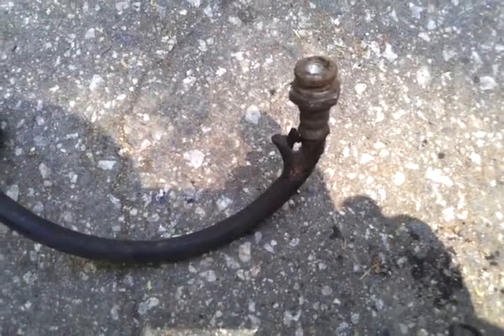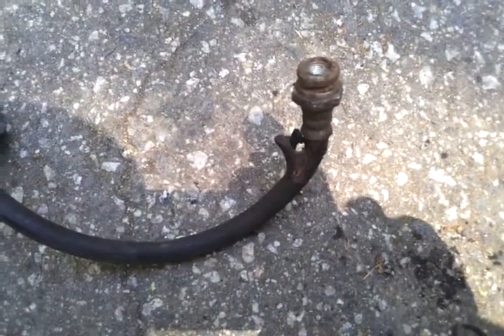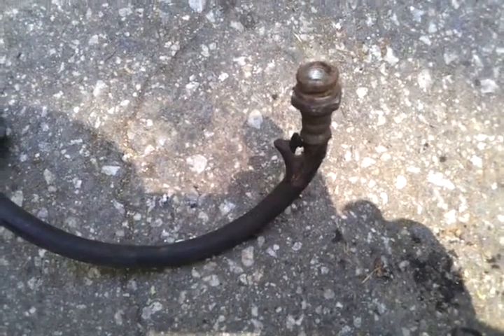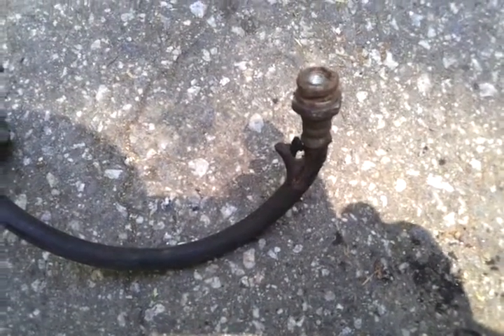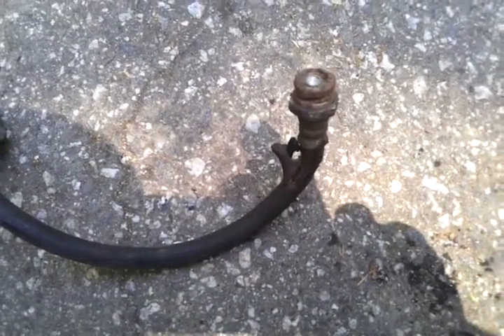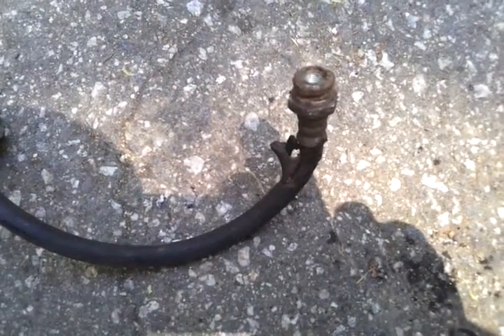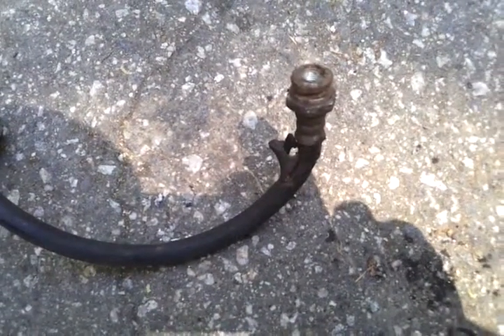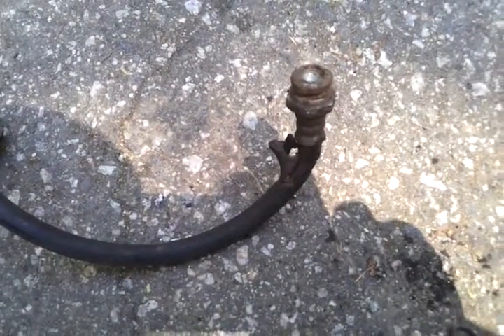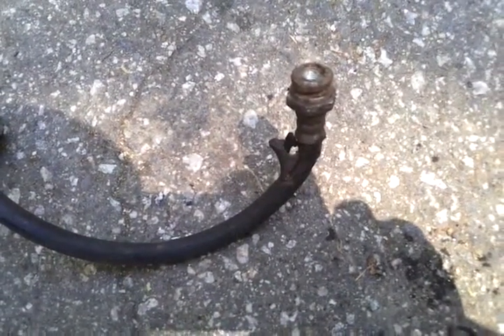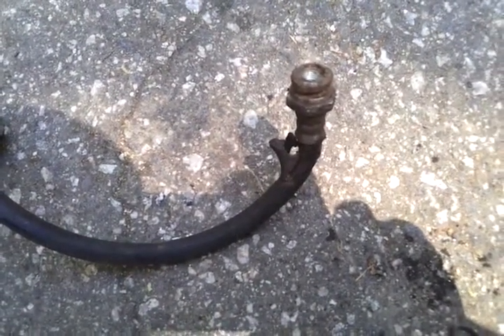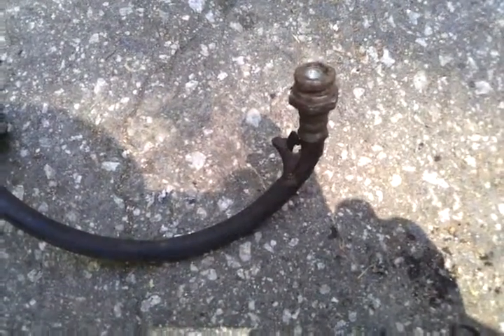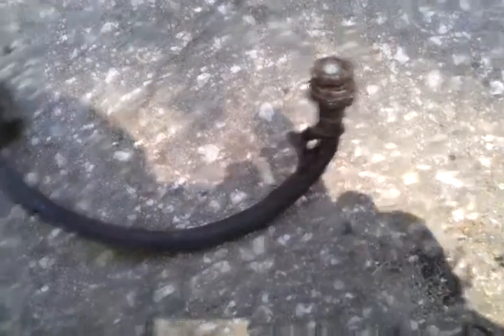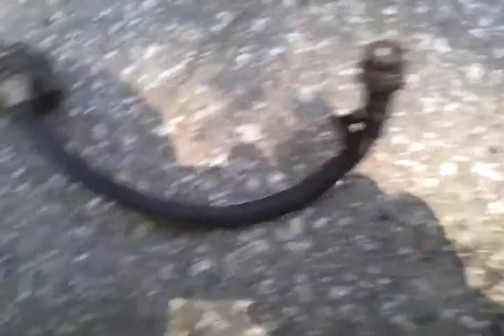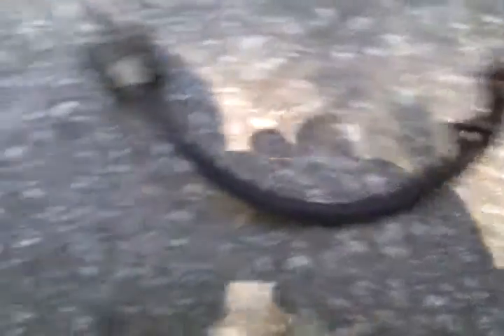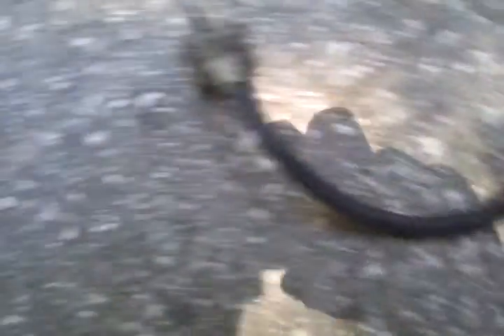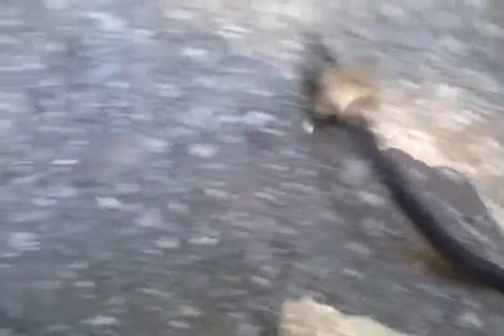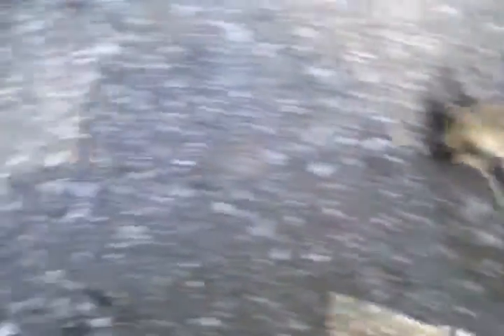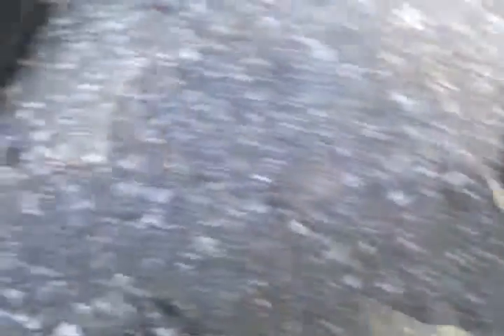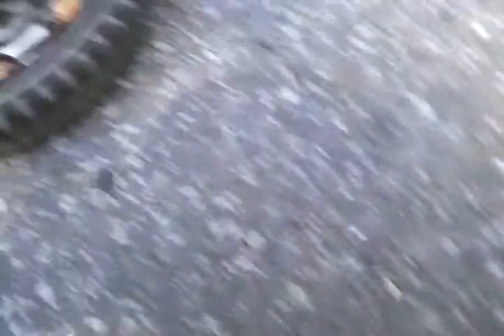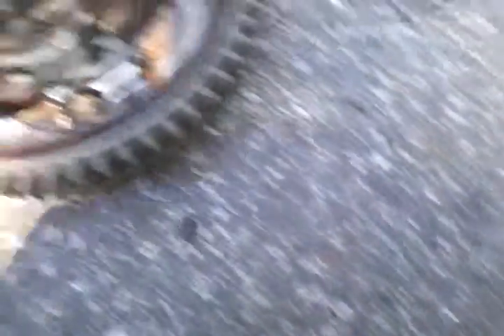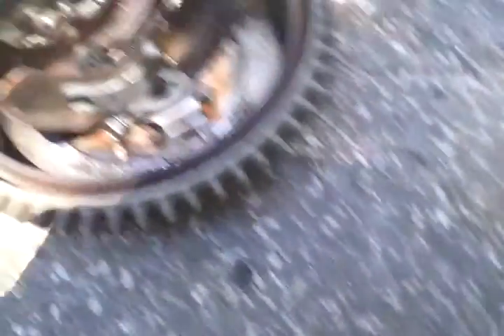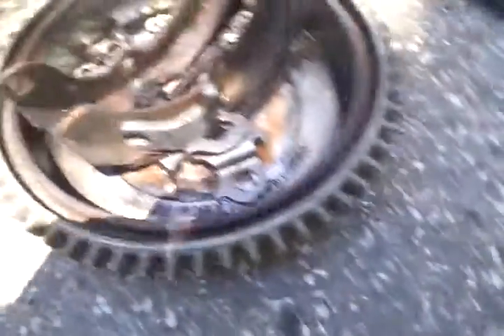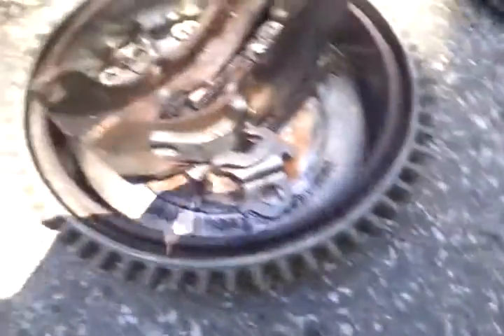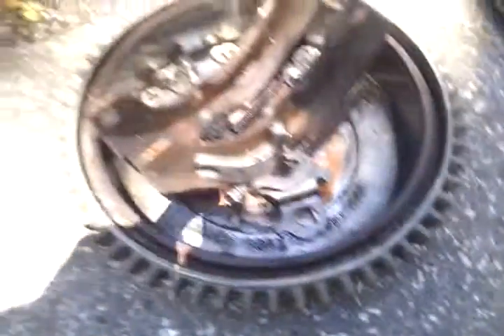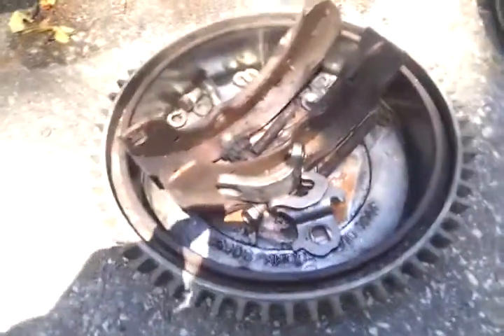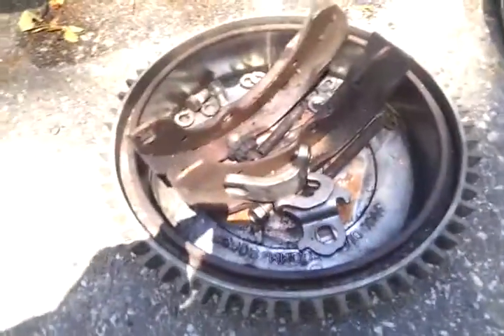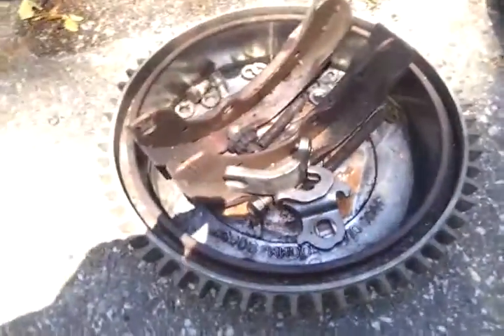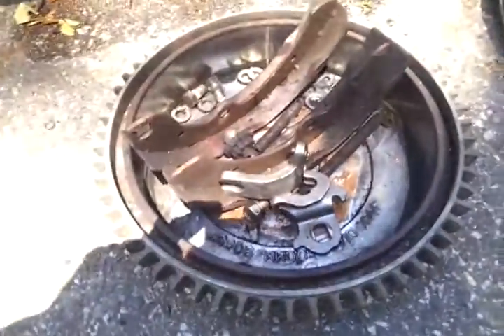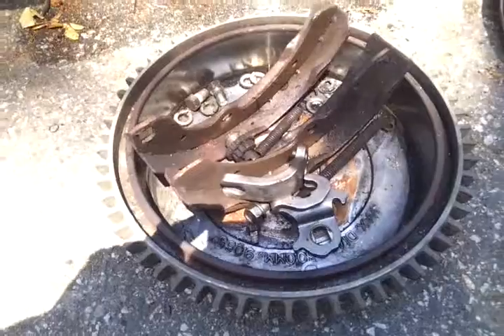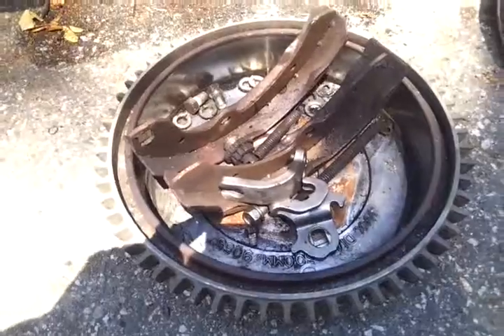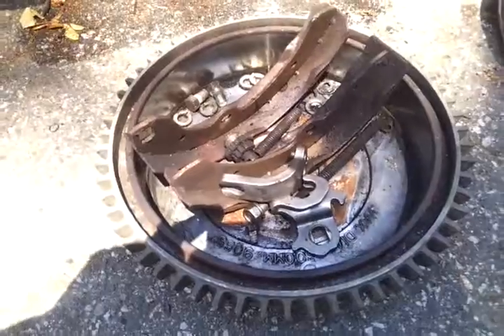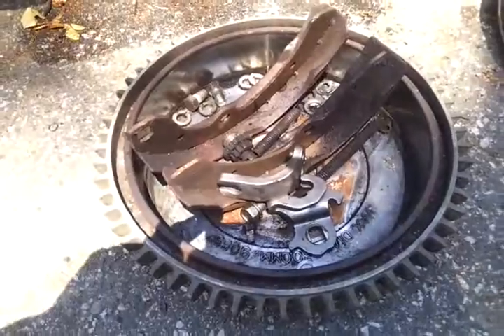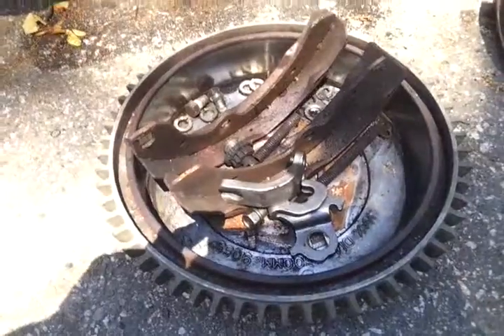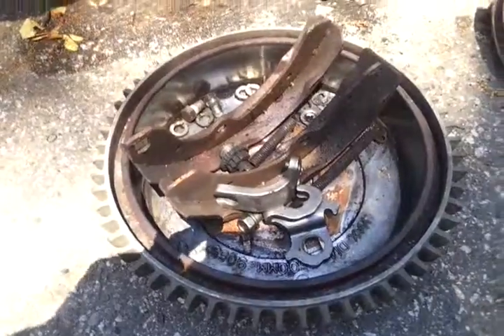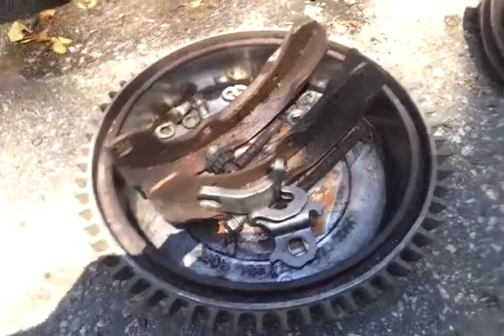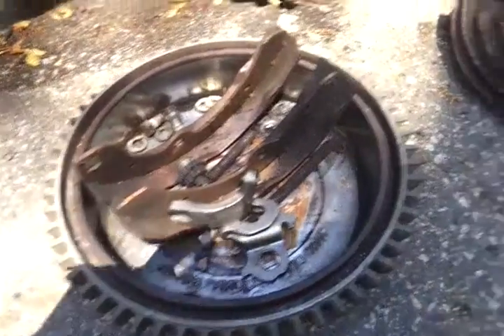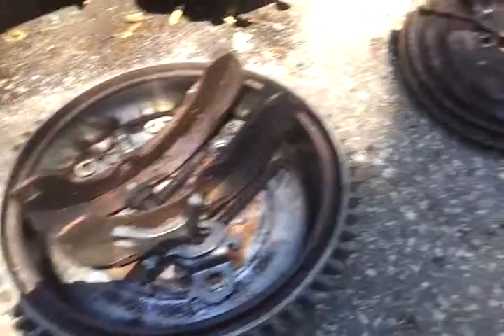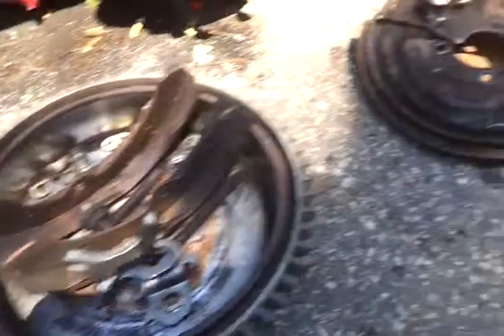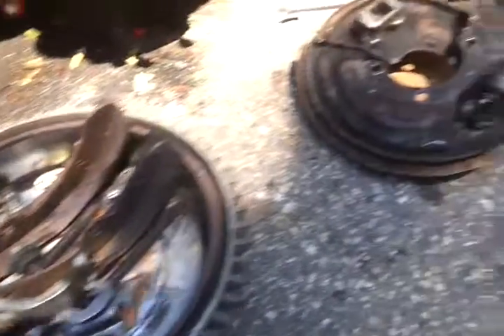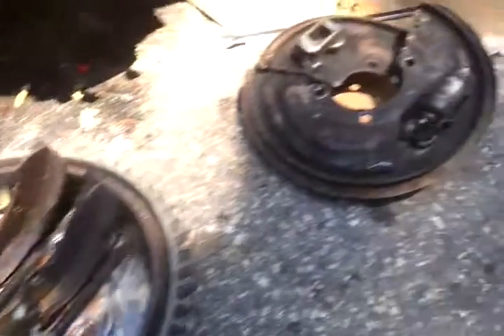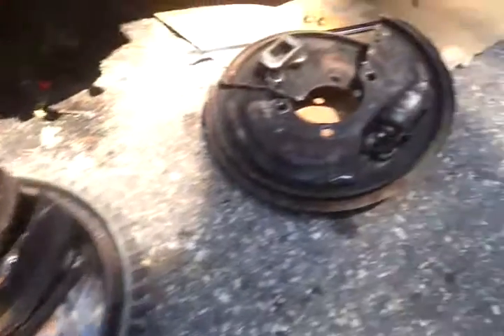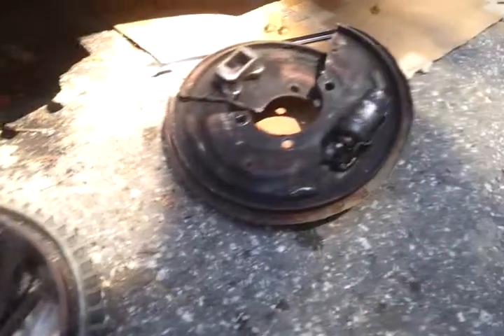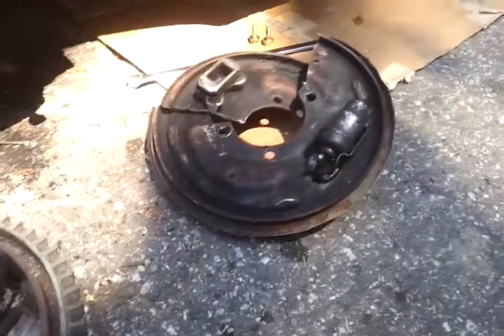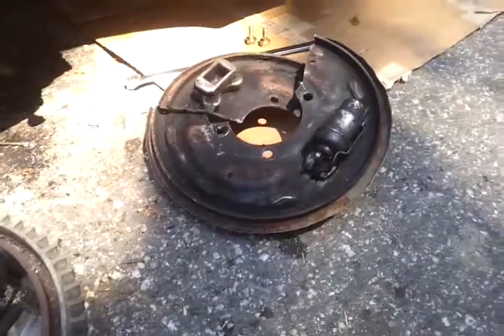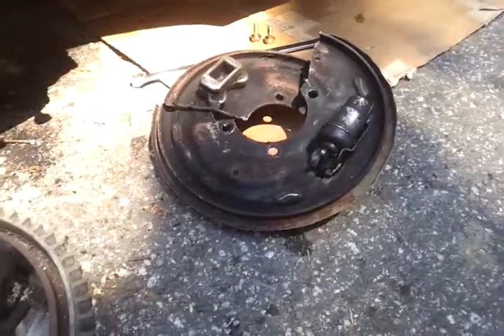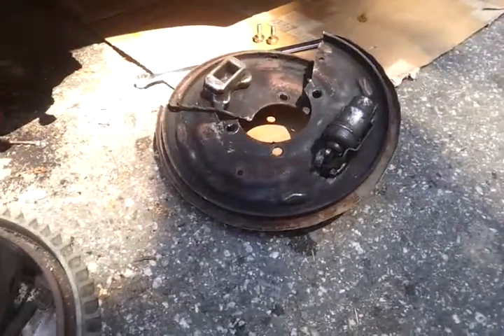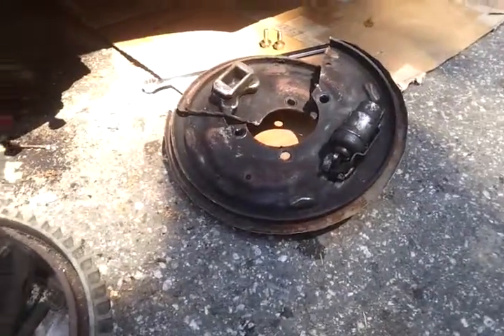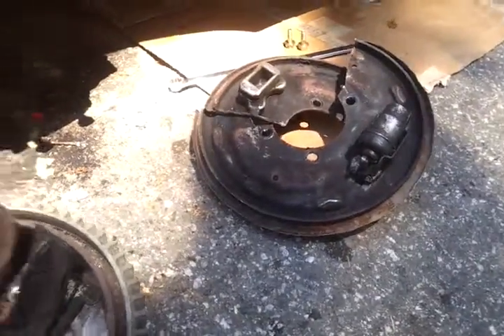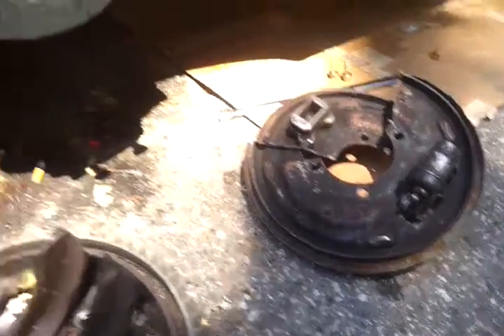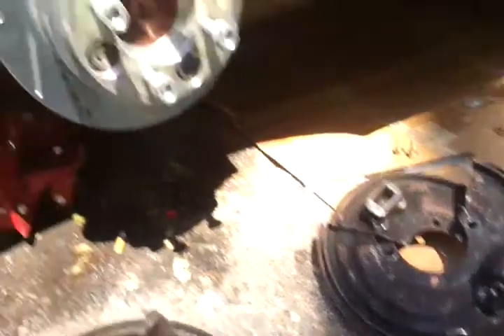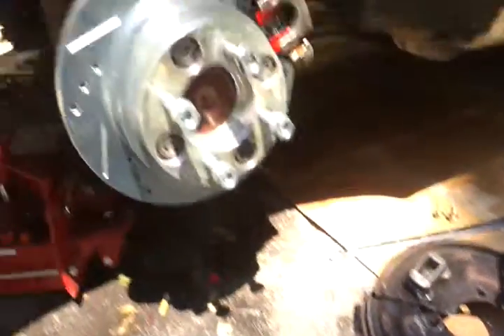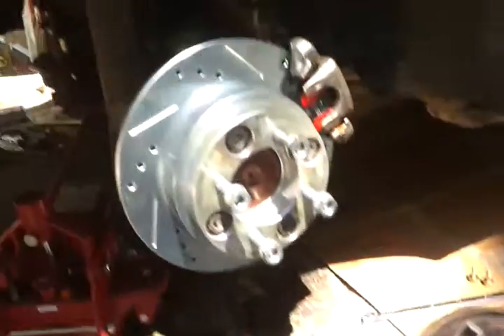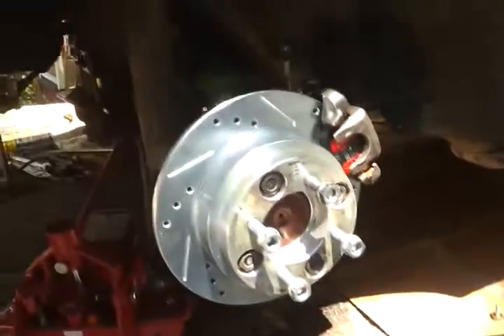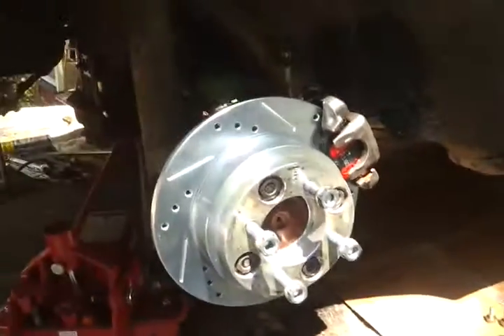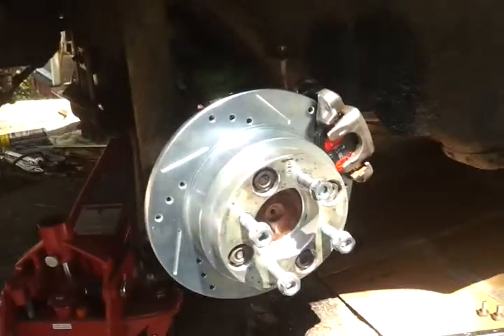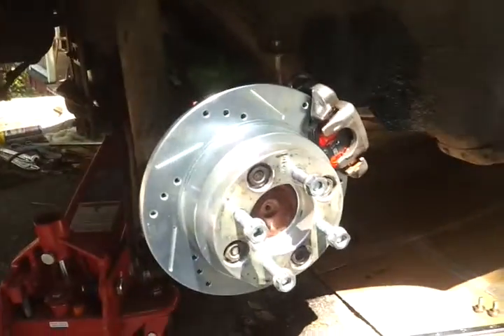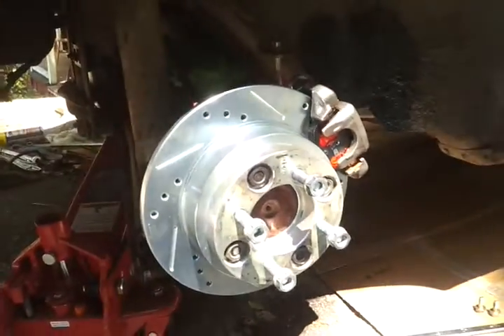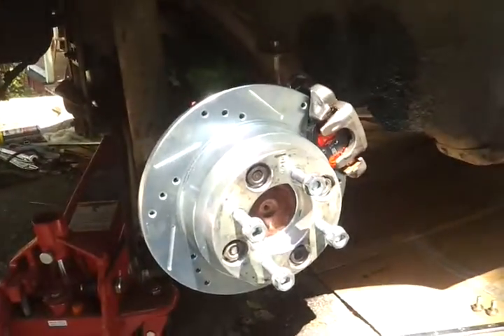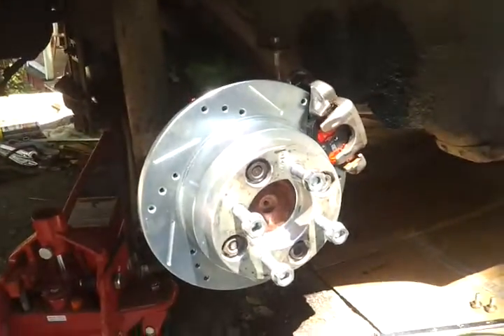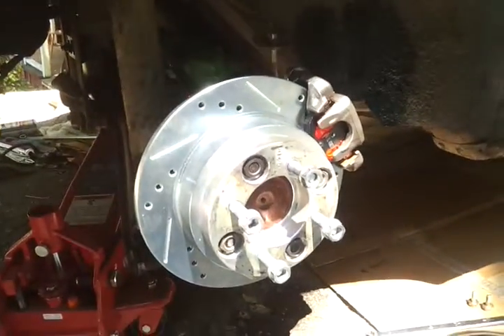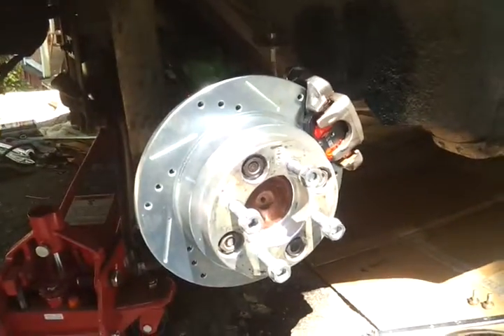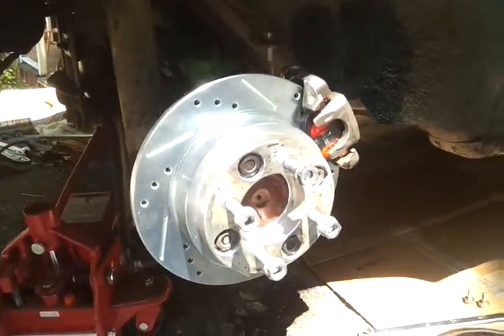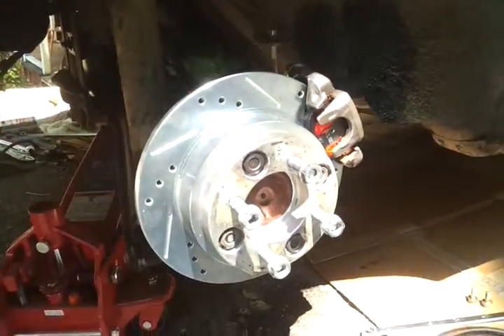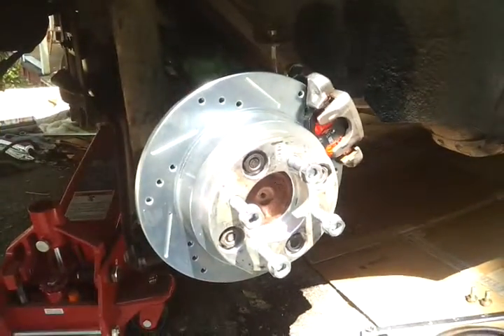So what do we do in a pinch? We cut the brakes off and convert it to disc.